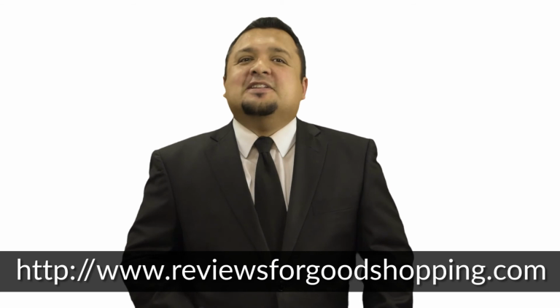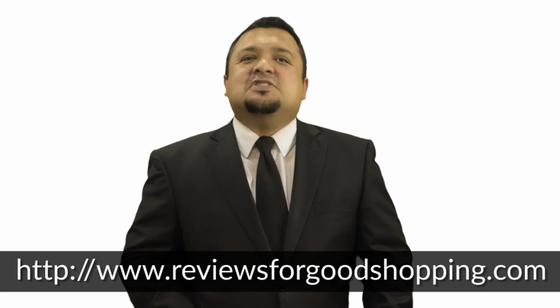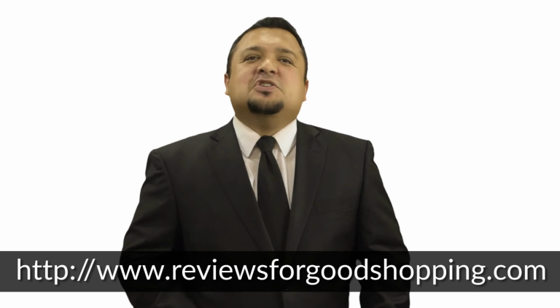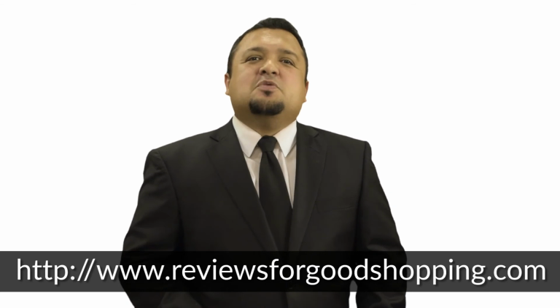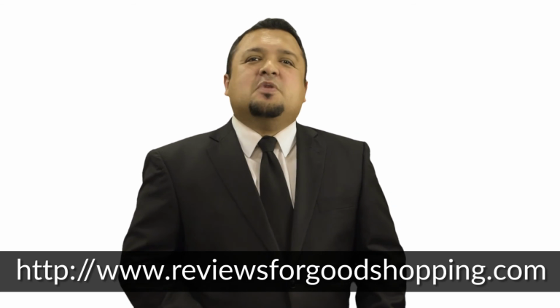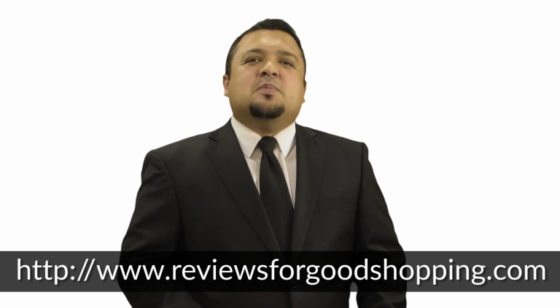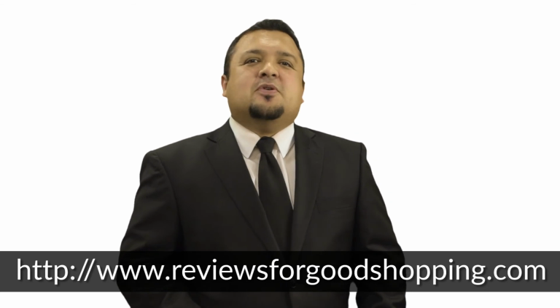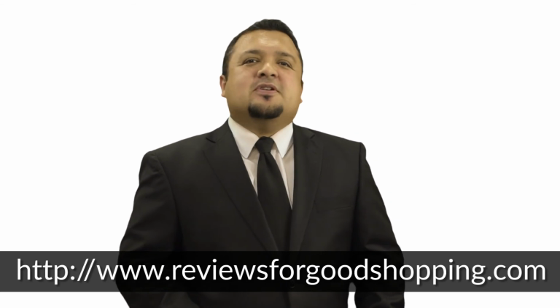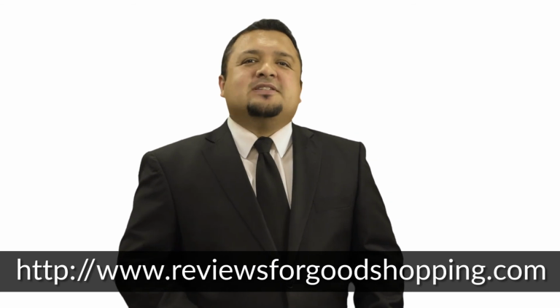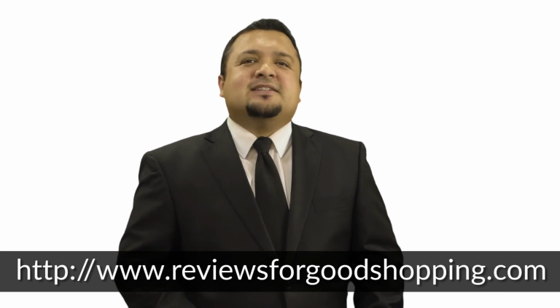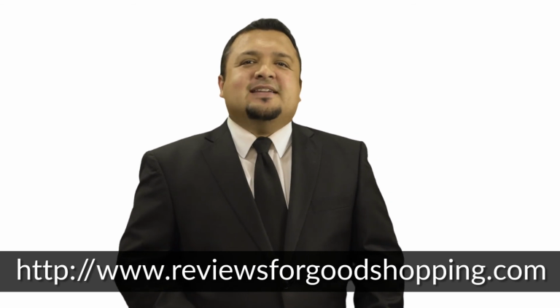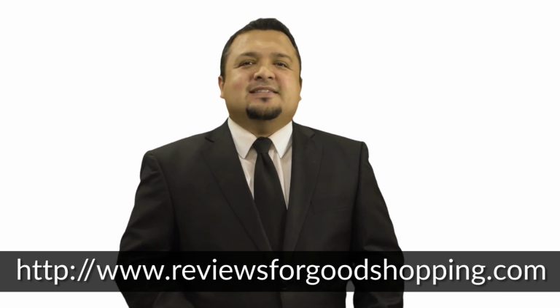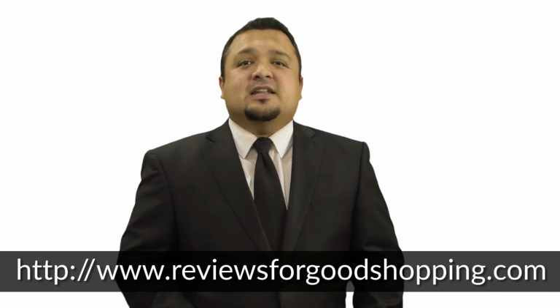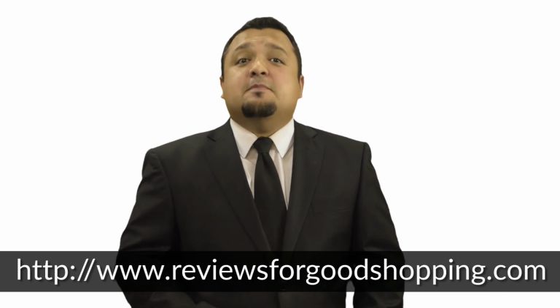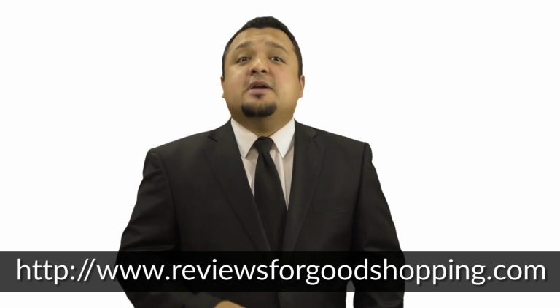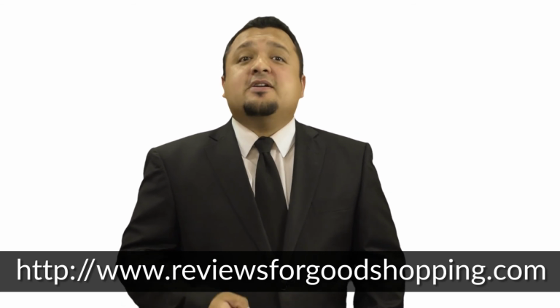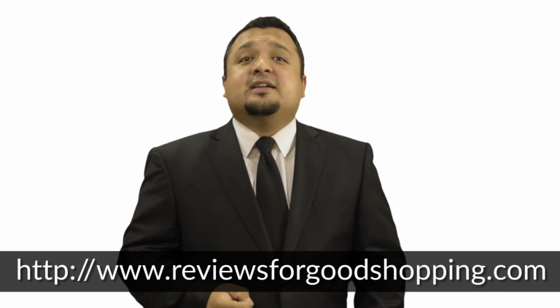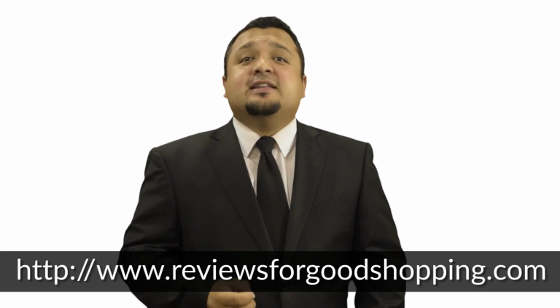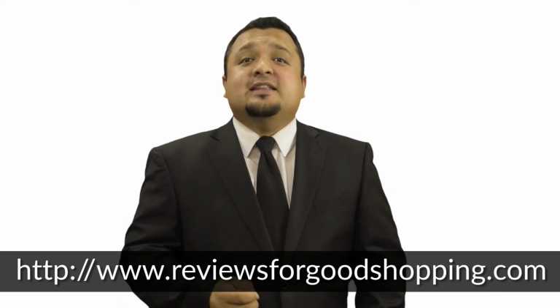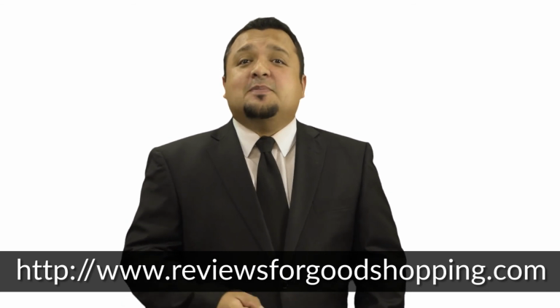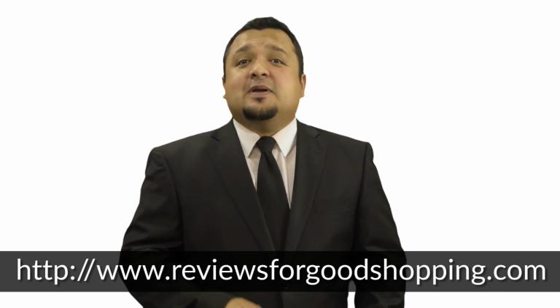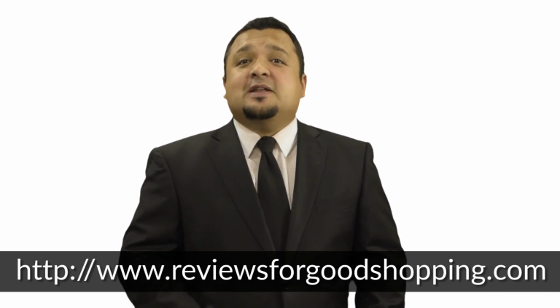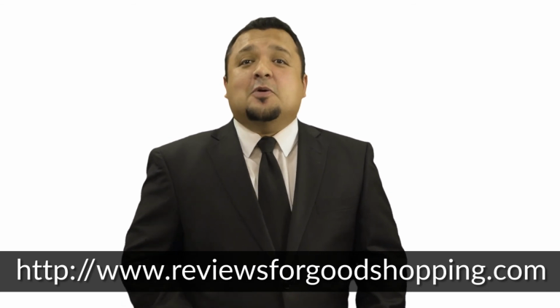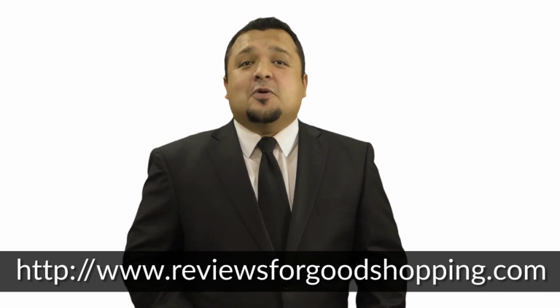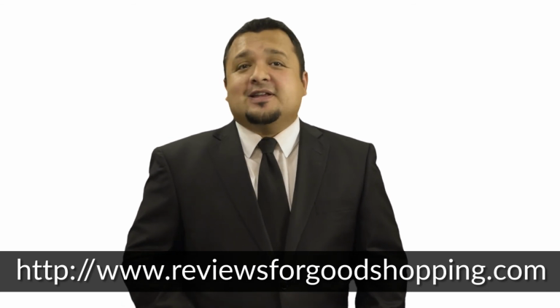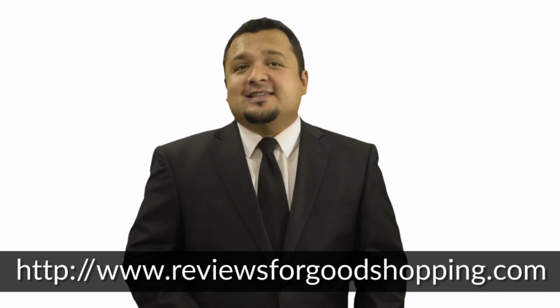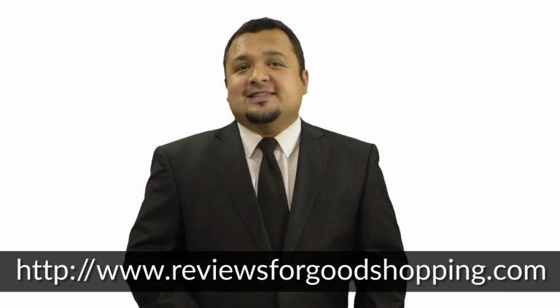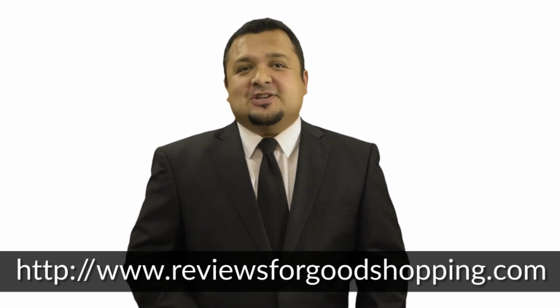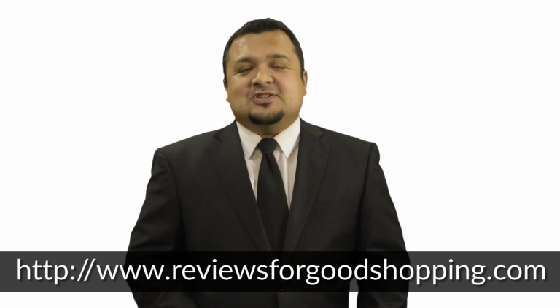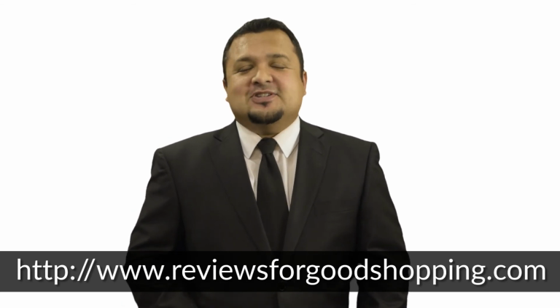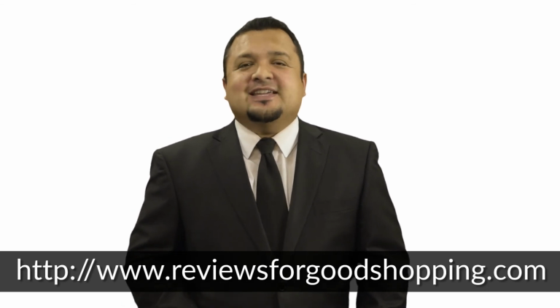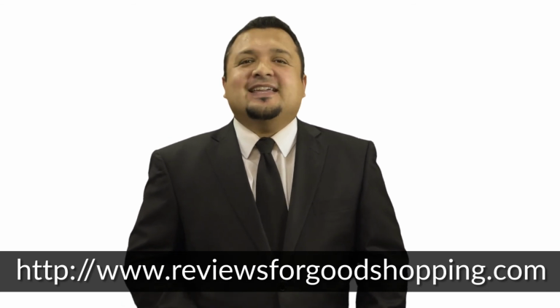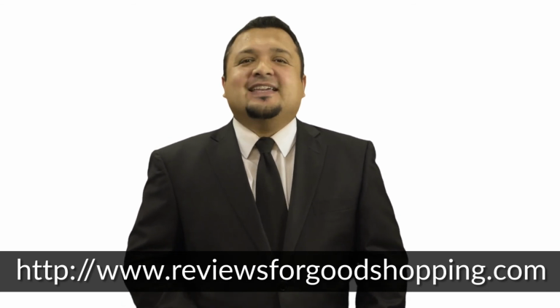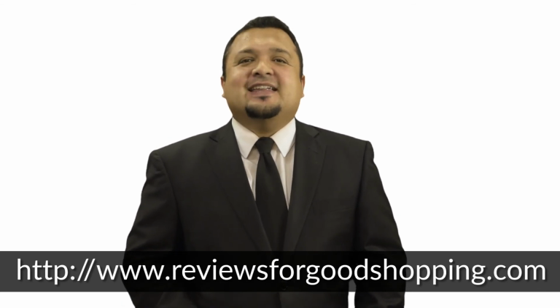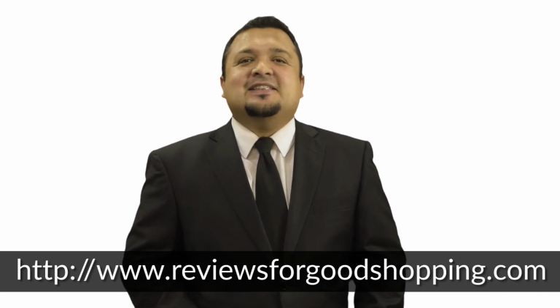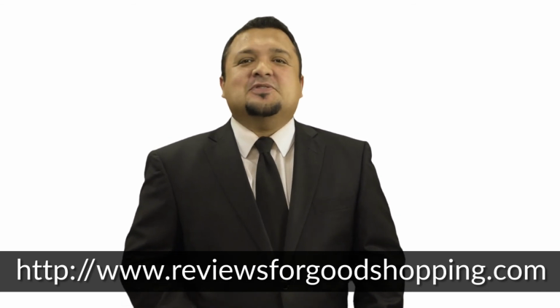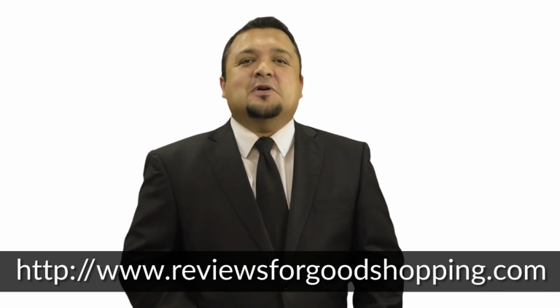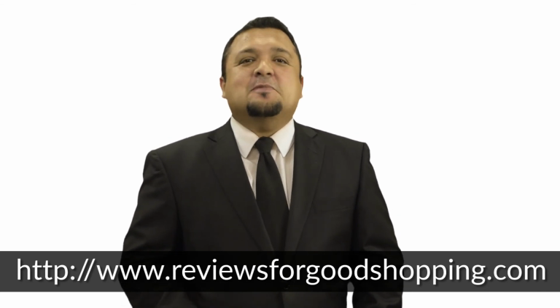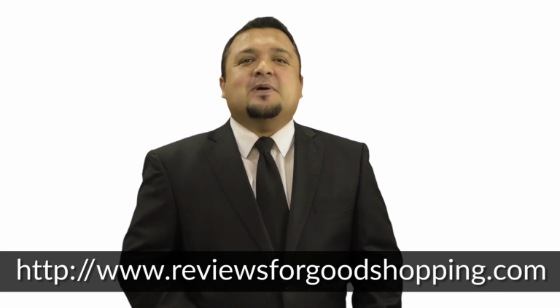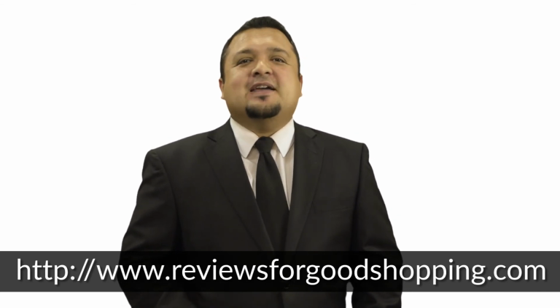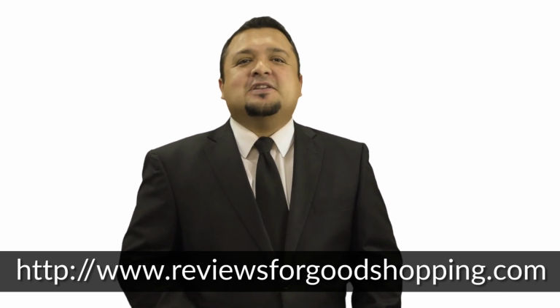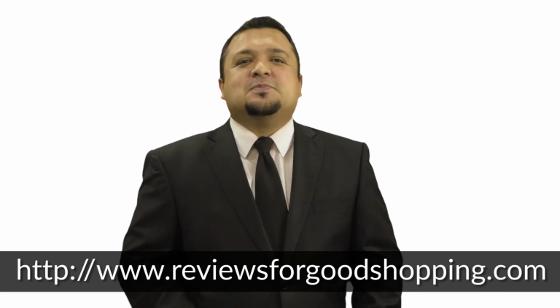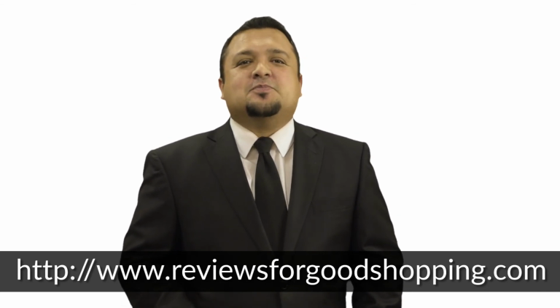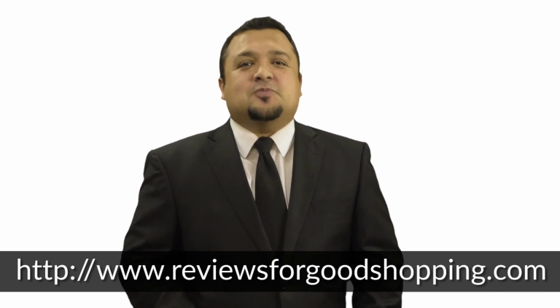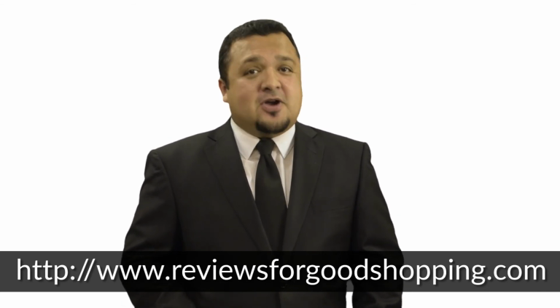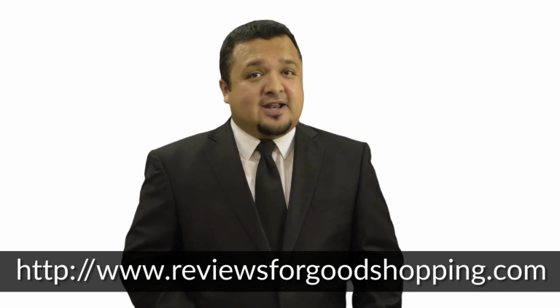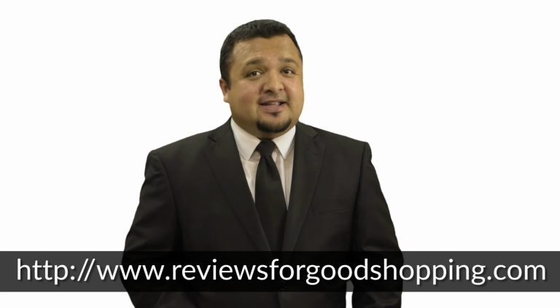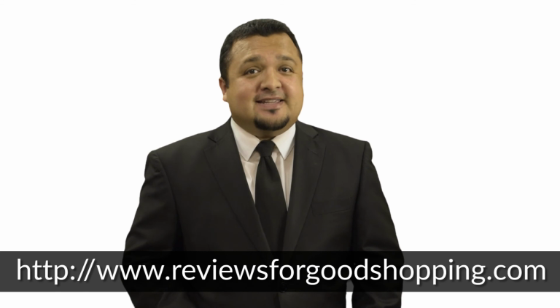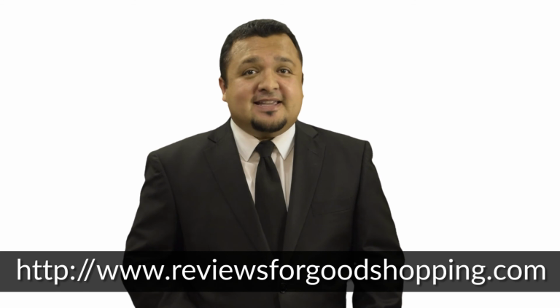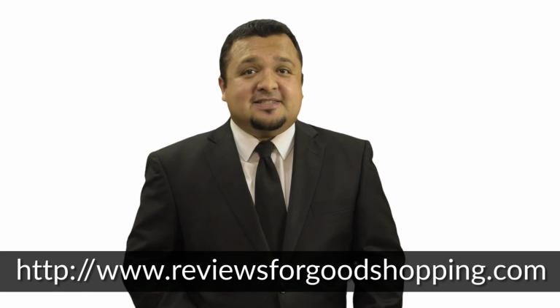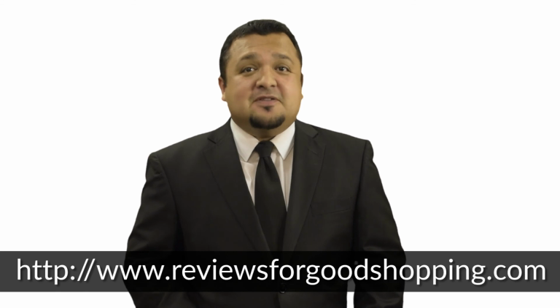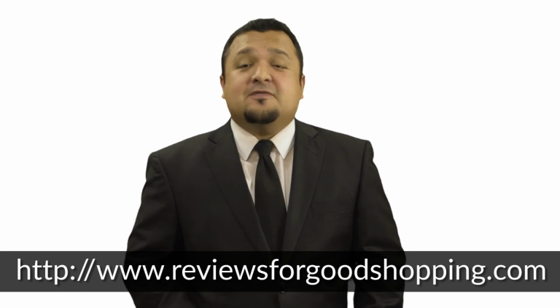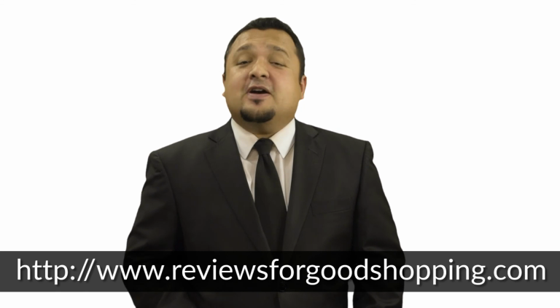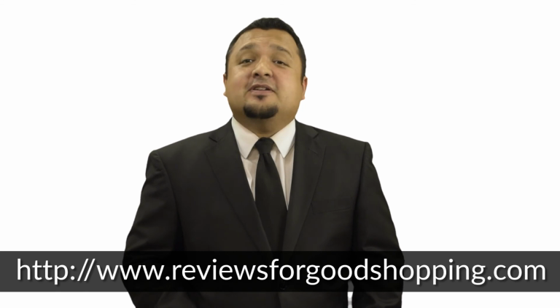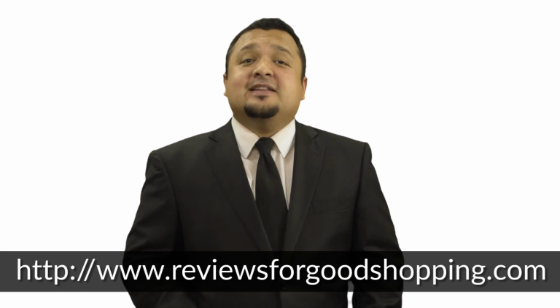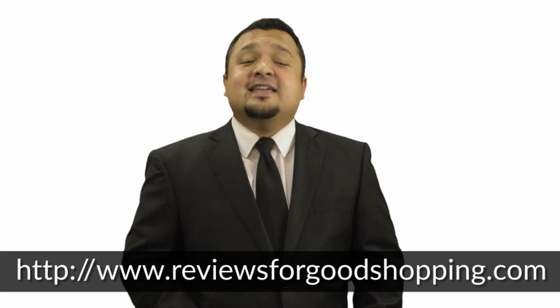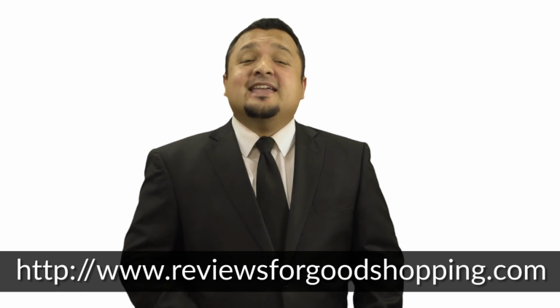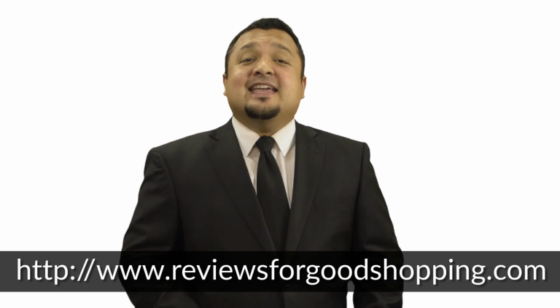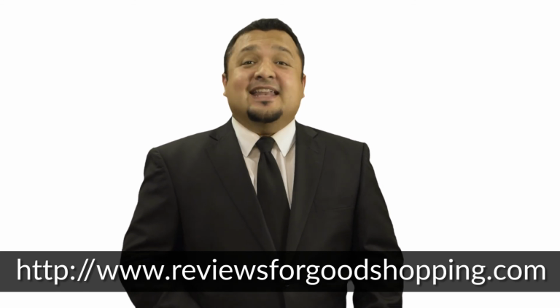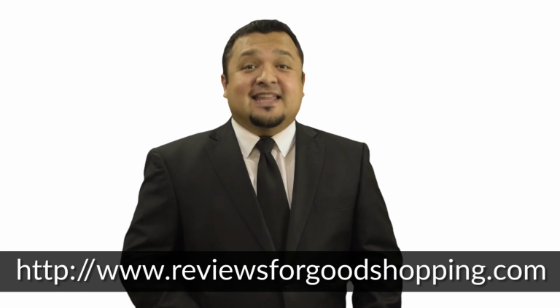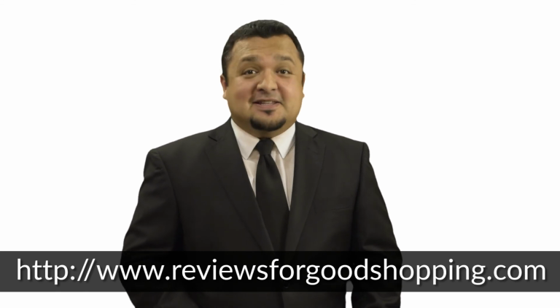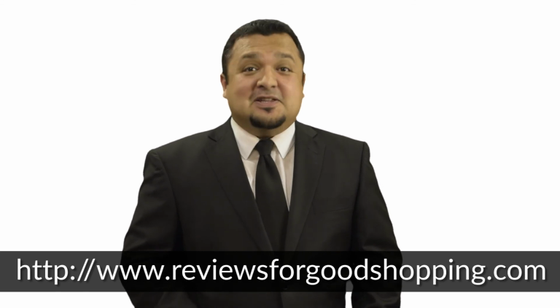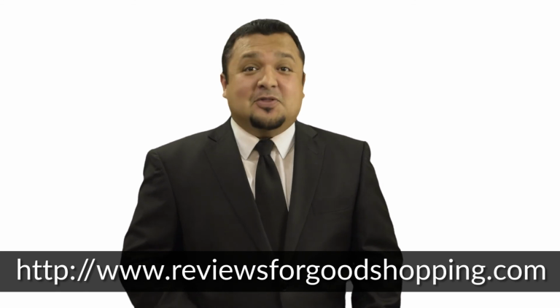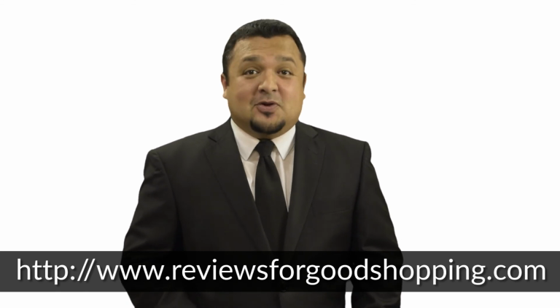Consumer Reports is an American independent organization dedicated to unbiased product testing, founded in 1930. Check it out here in the body.